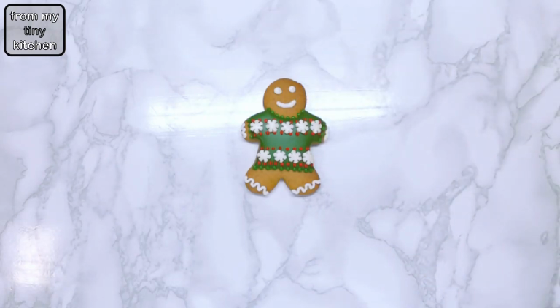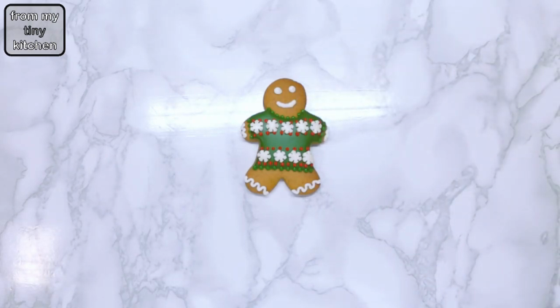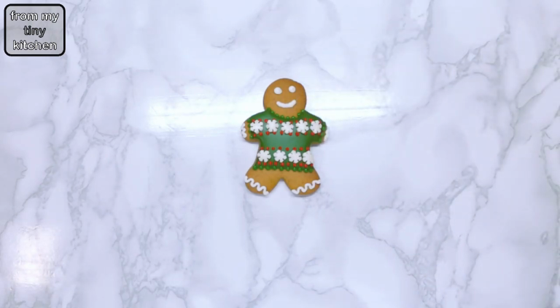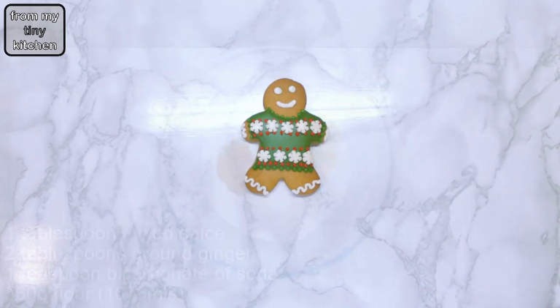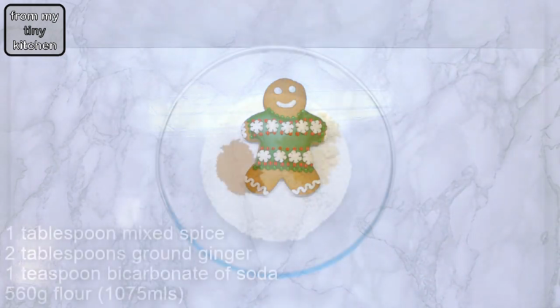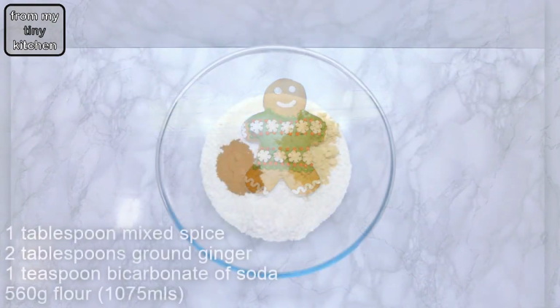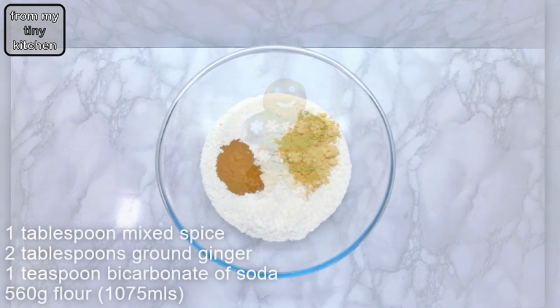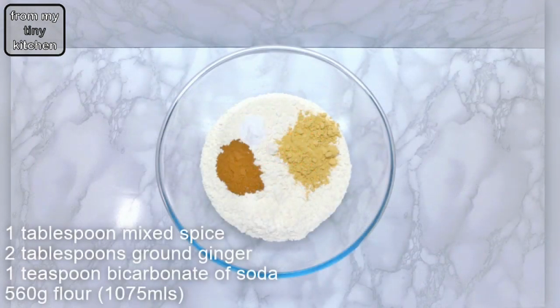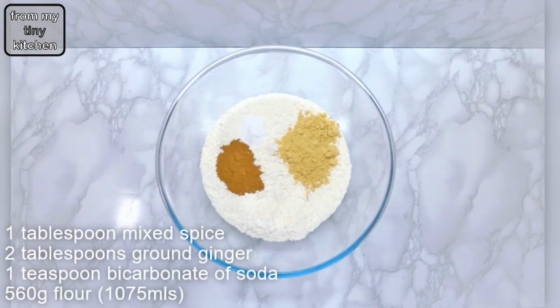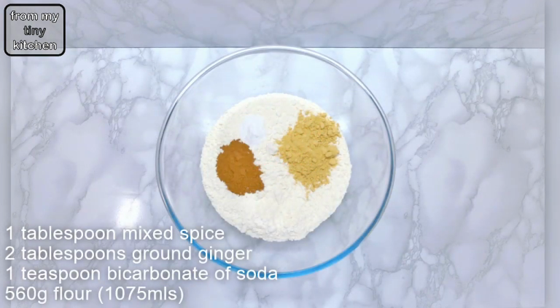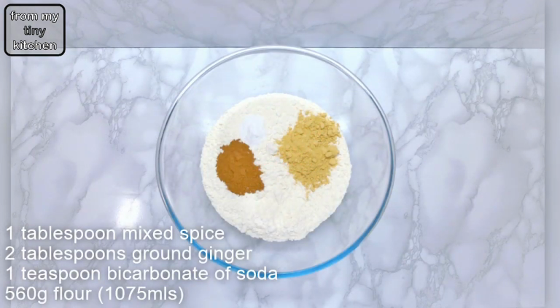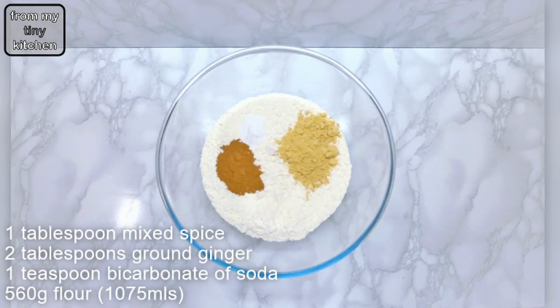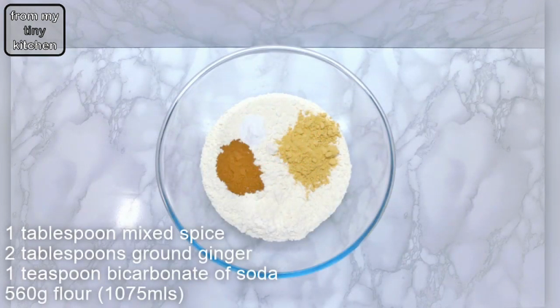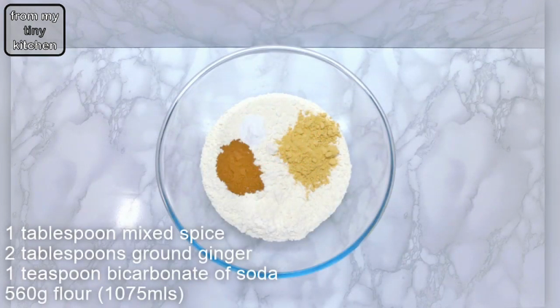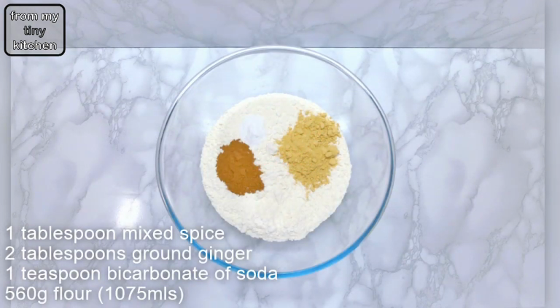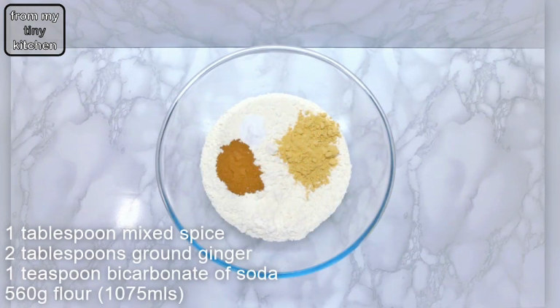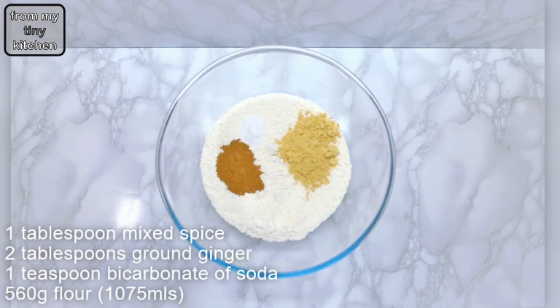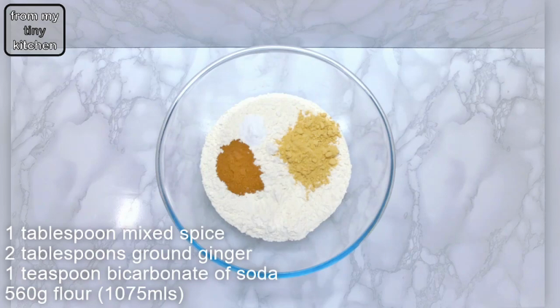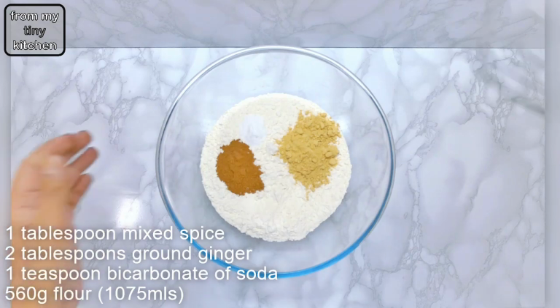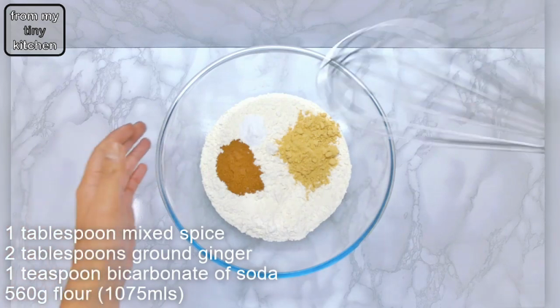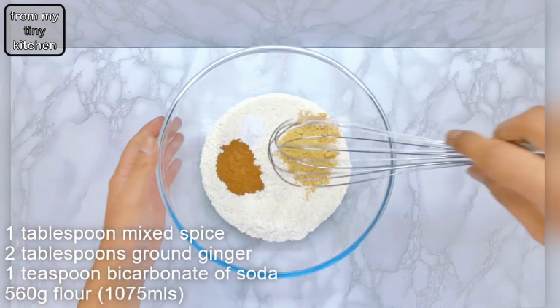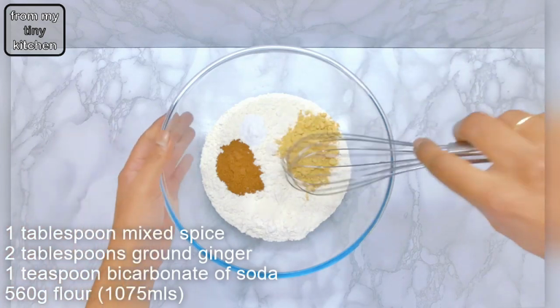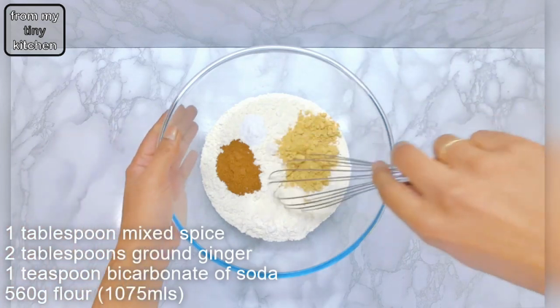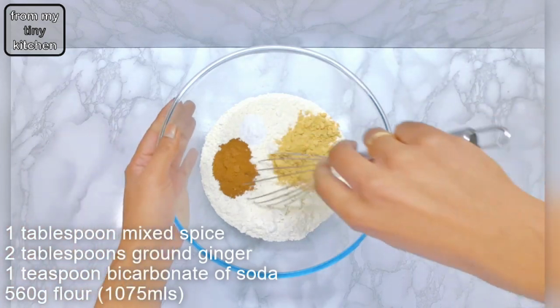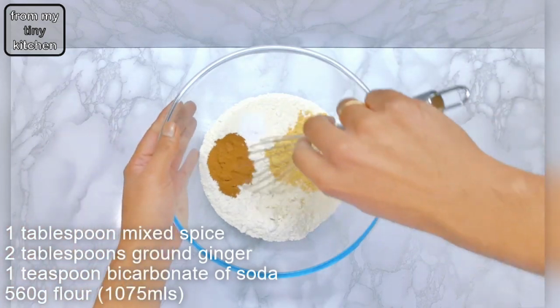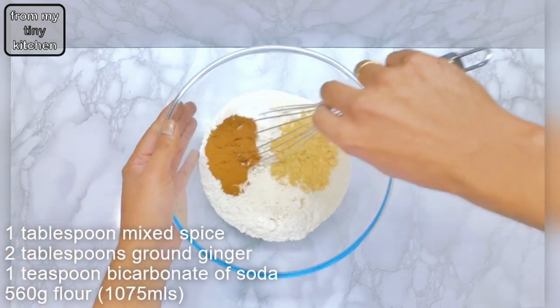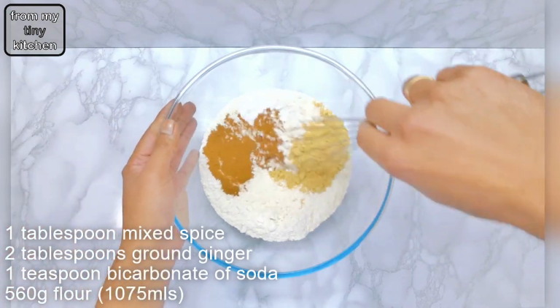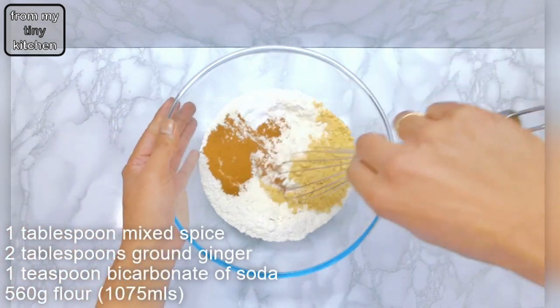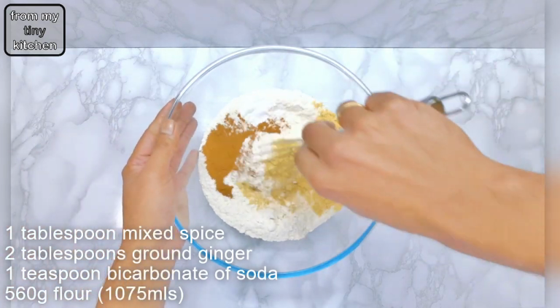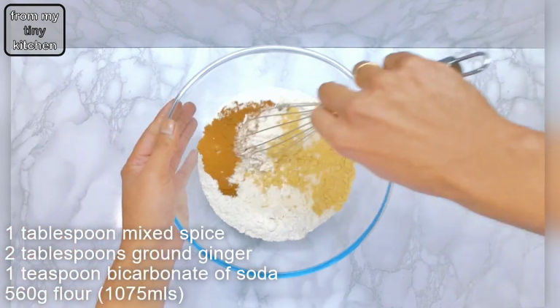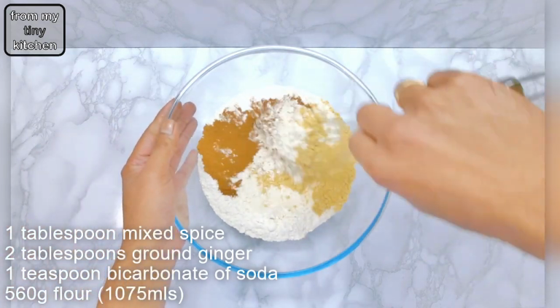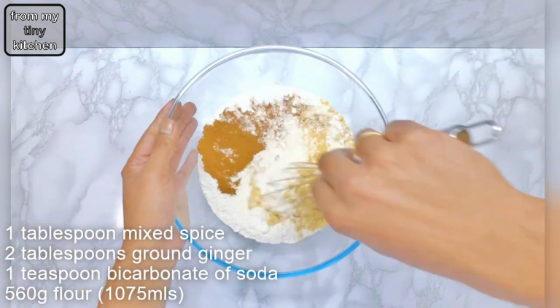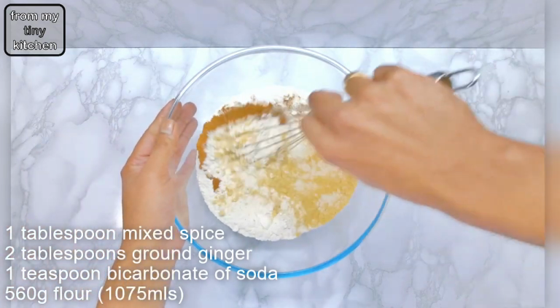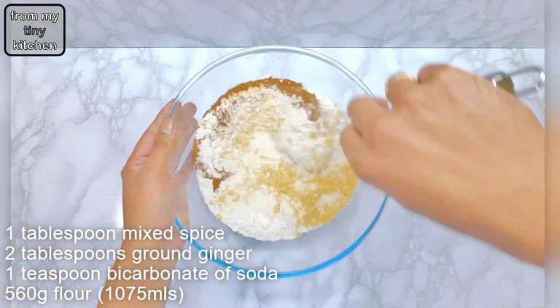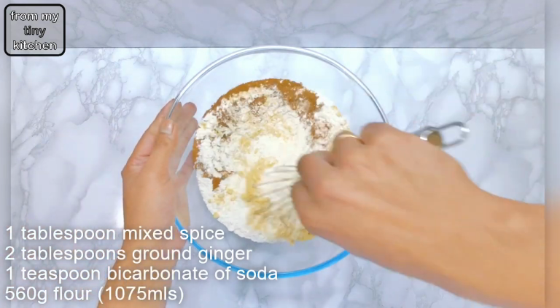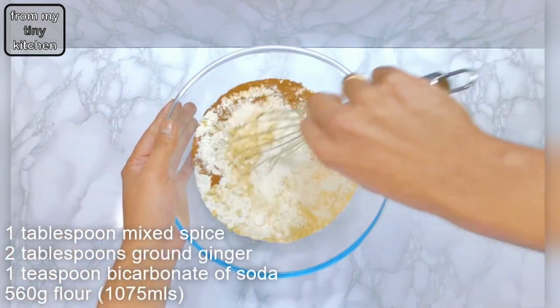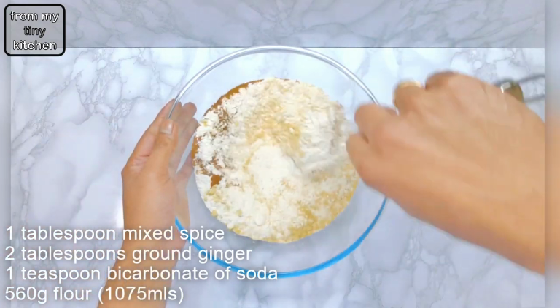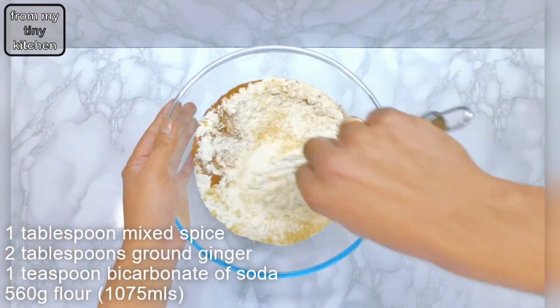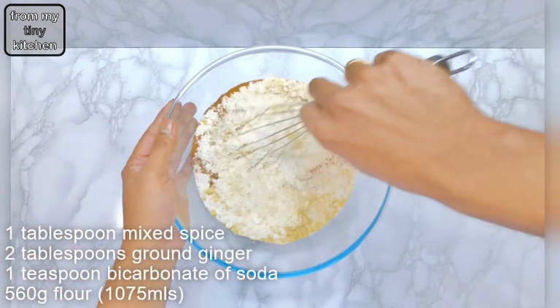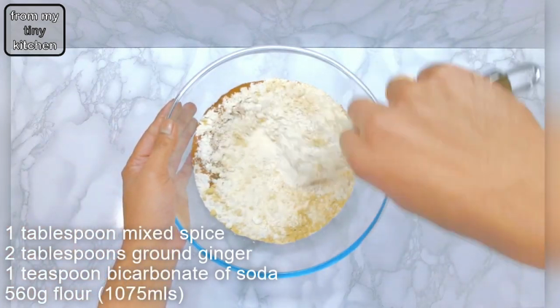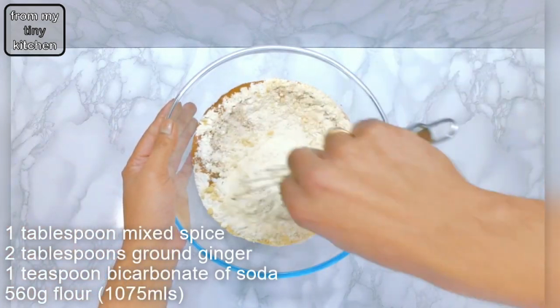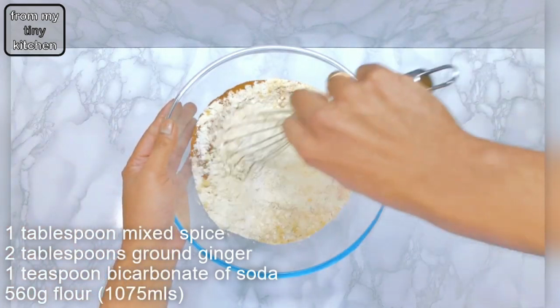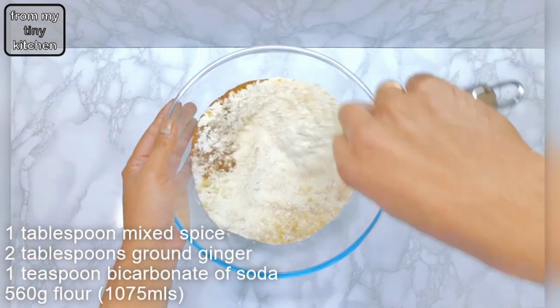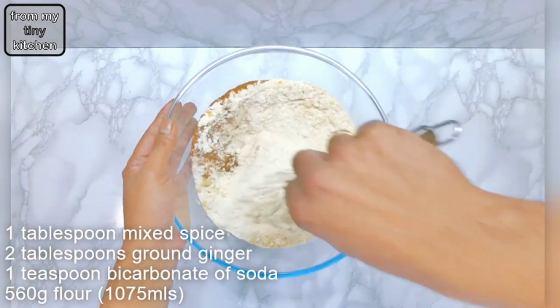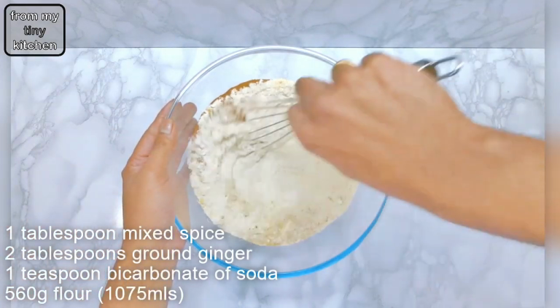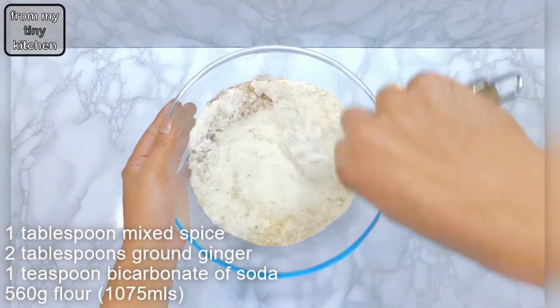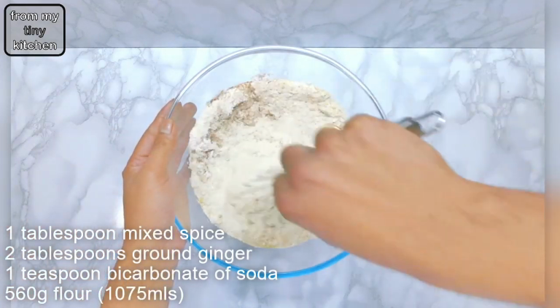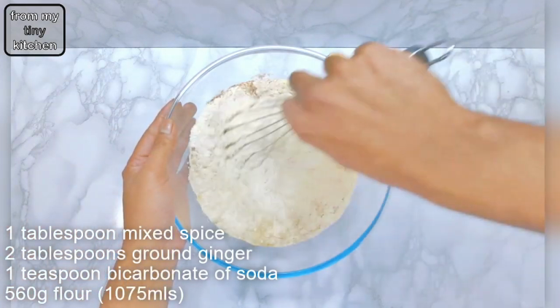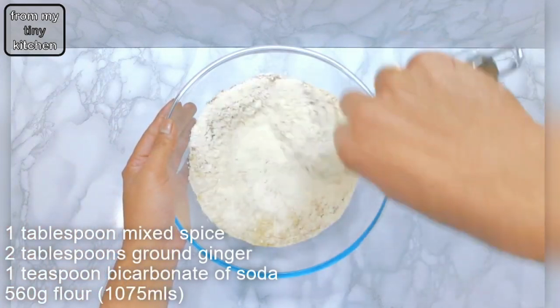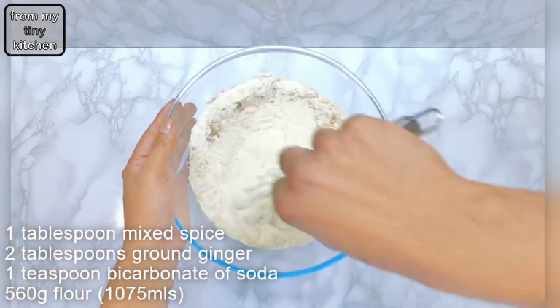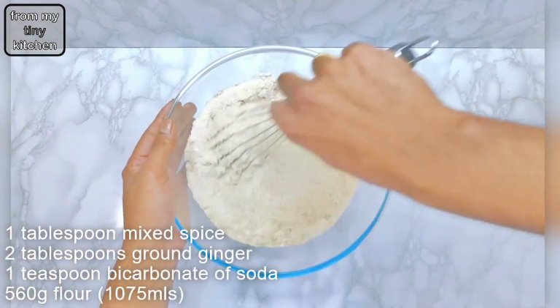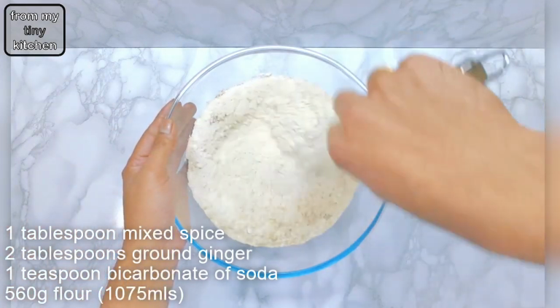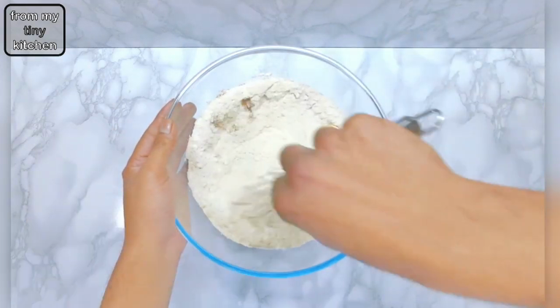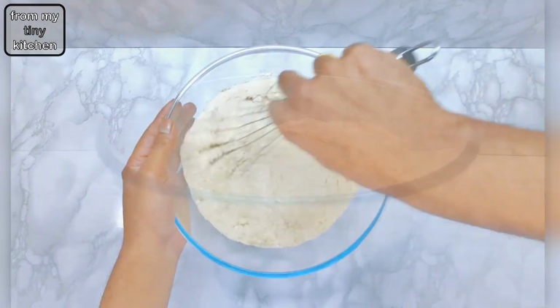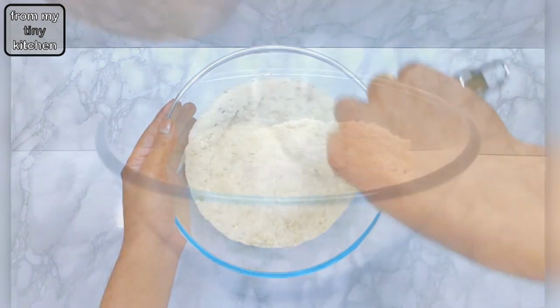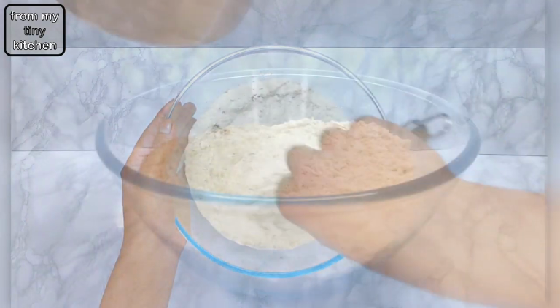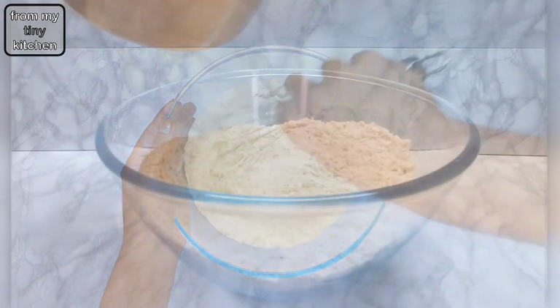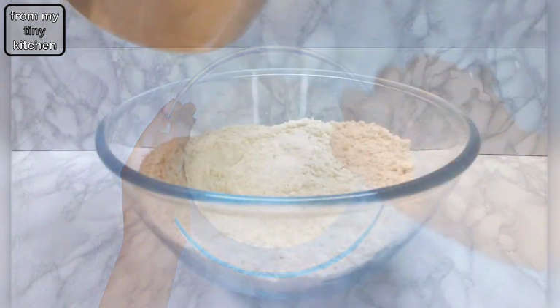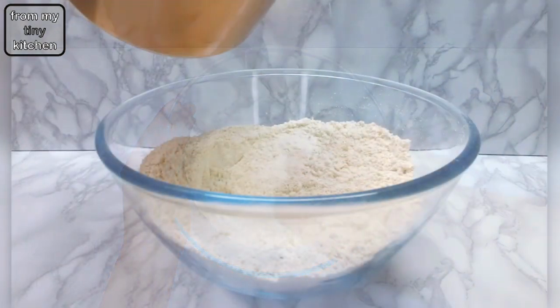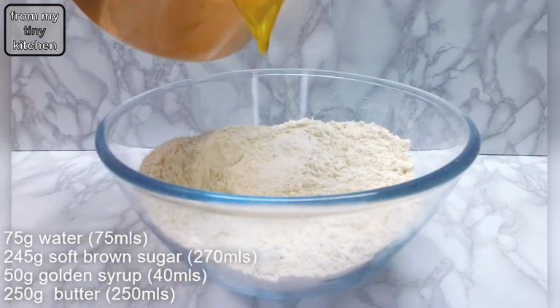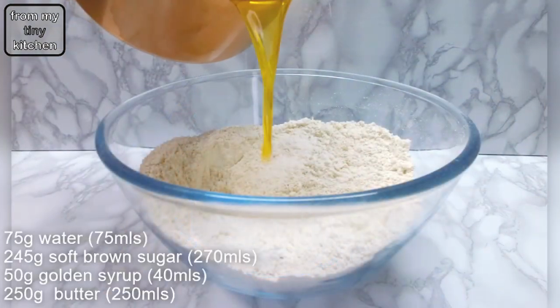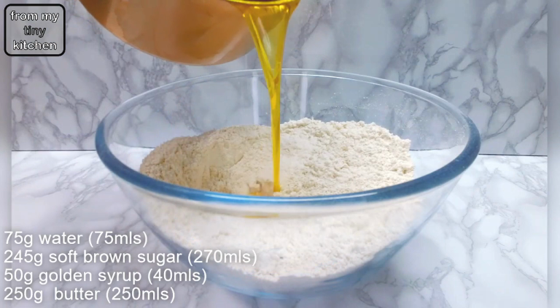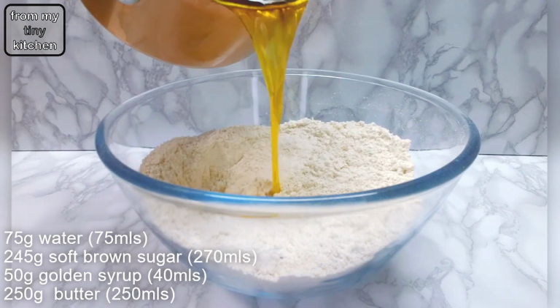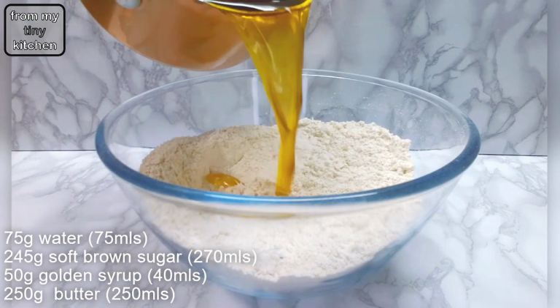How to make gingerbread. Mix together mixed spice, ground ginger, bicarbonate of soda, and plain flour. Boil water,